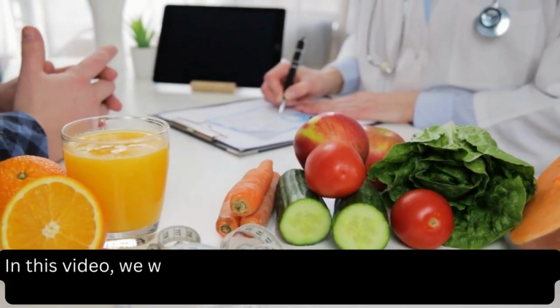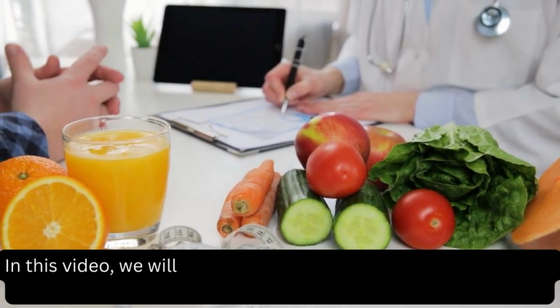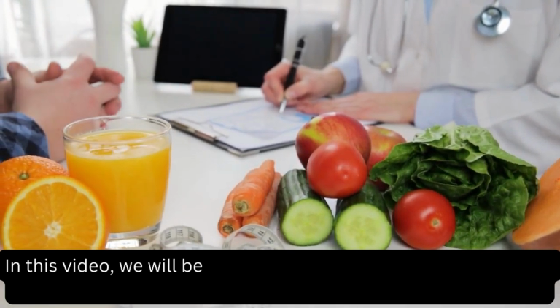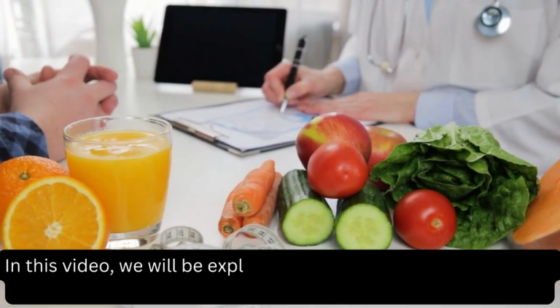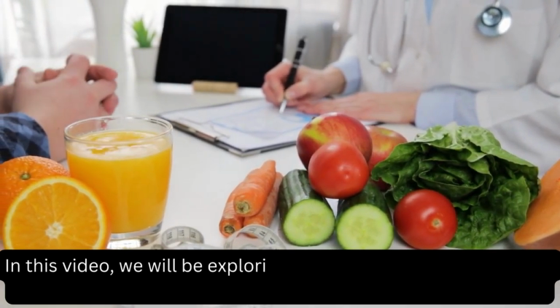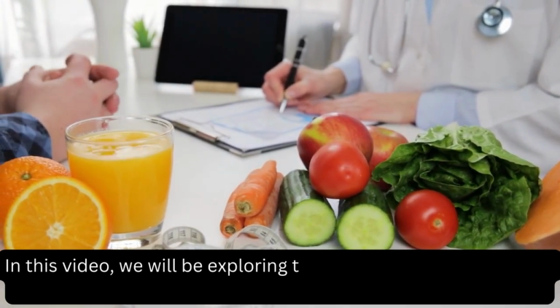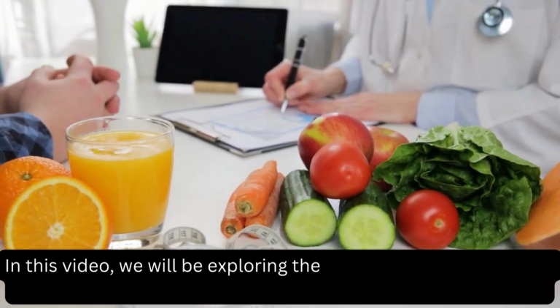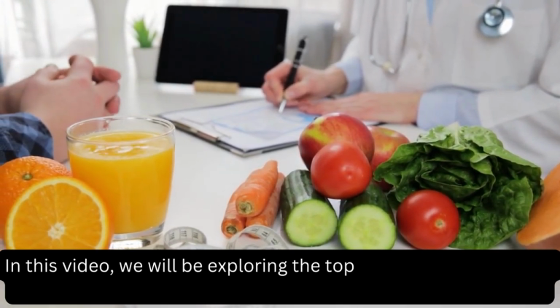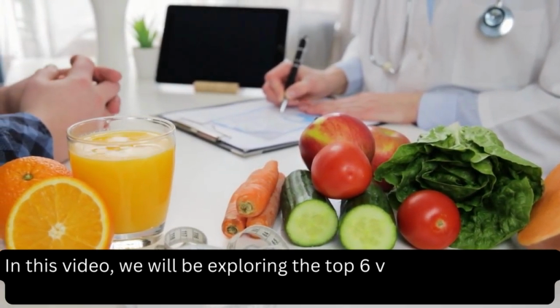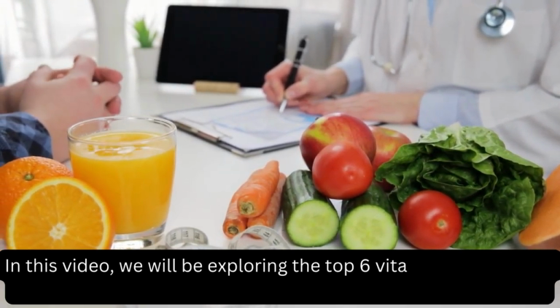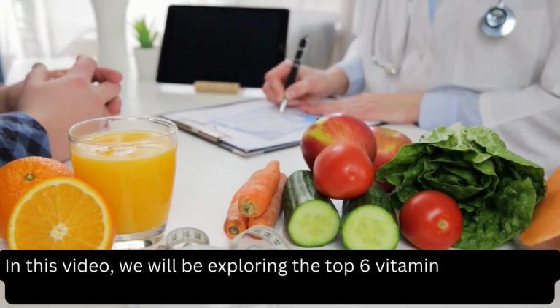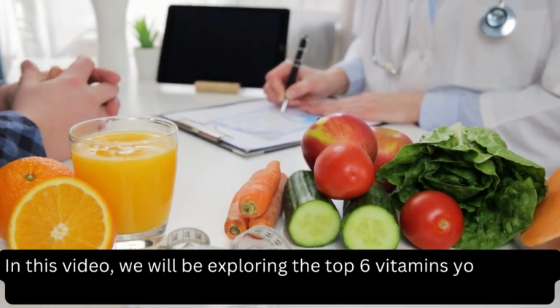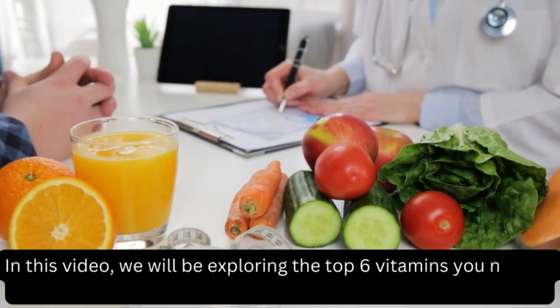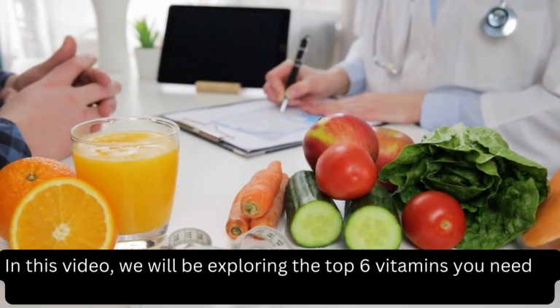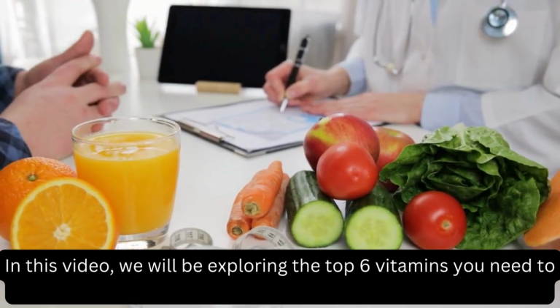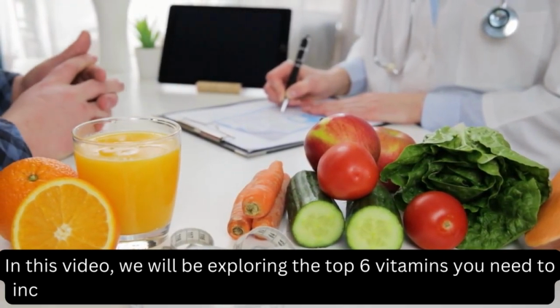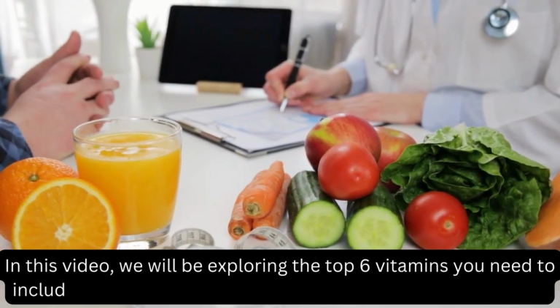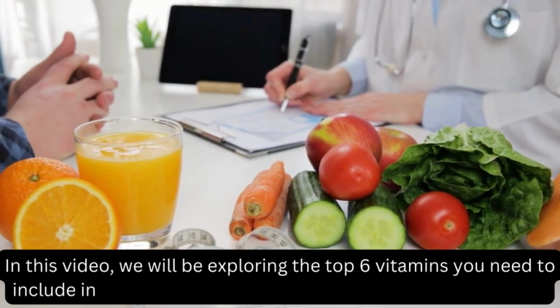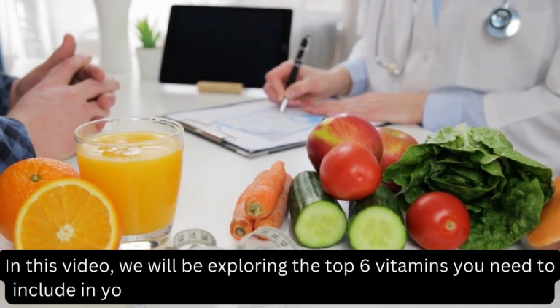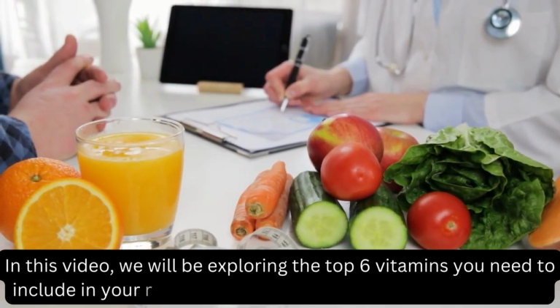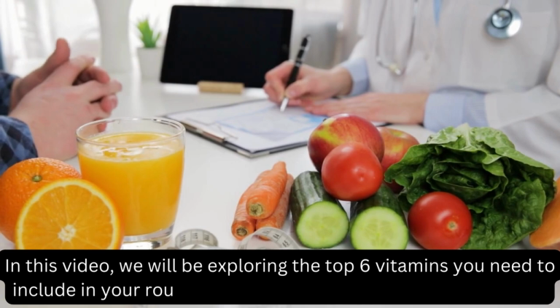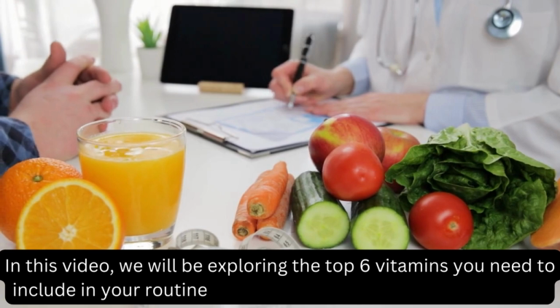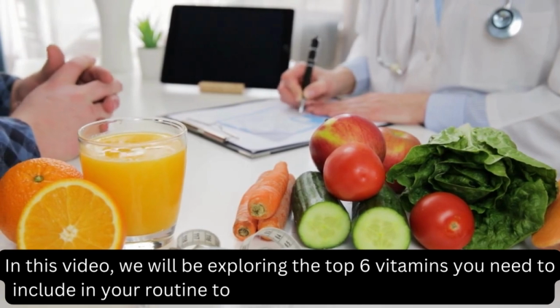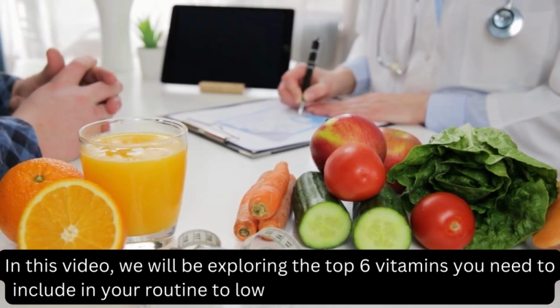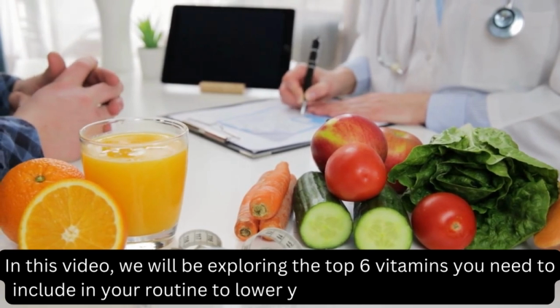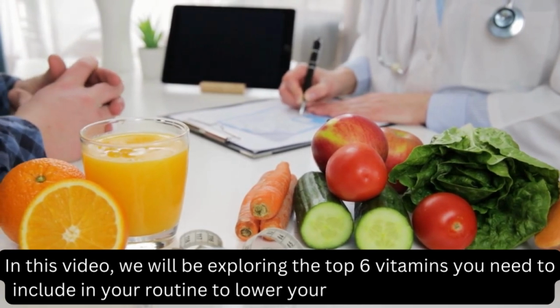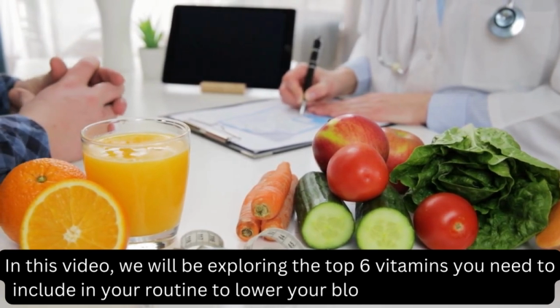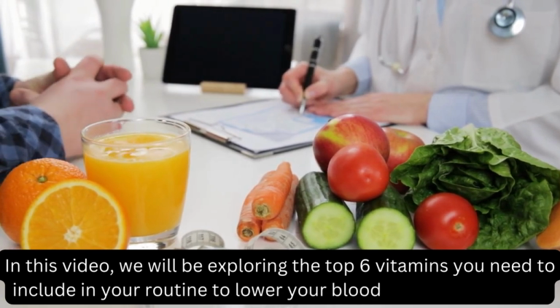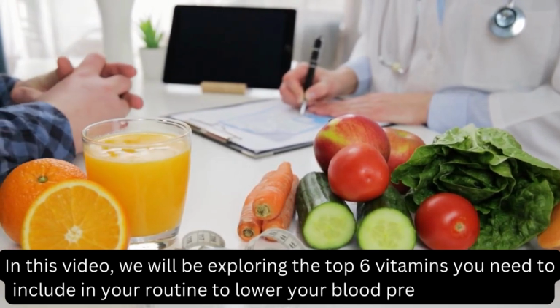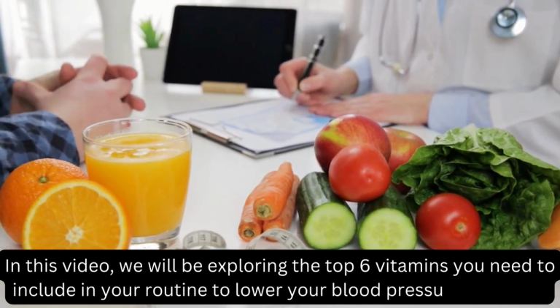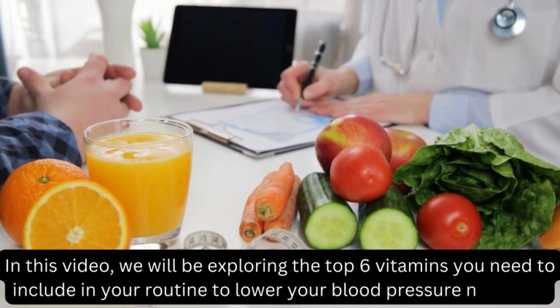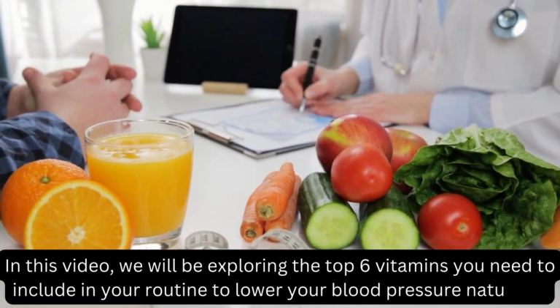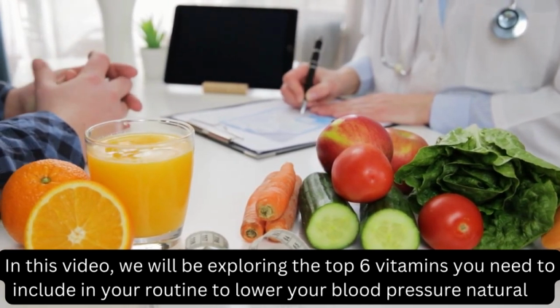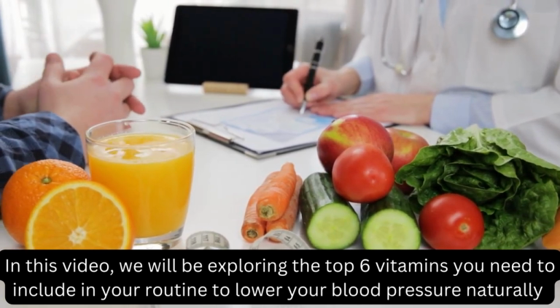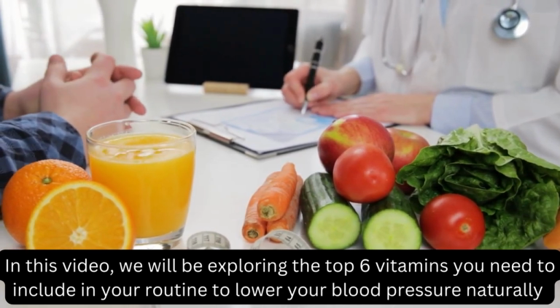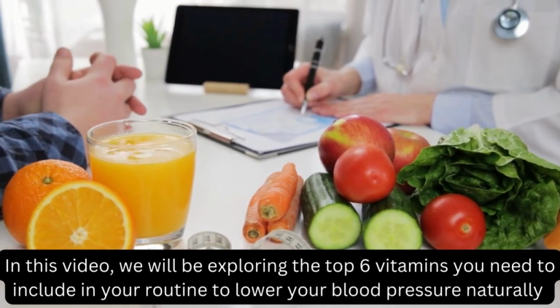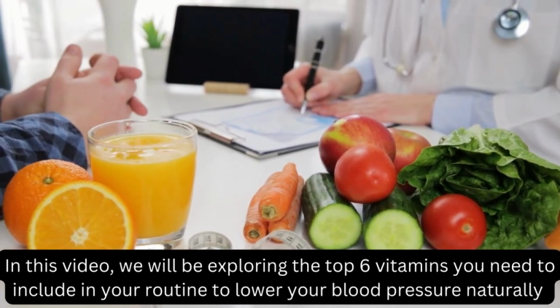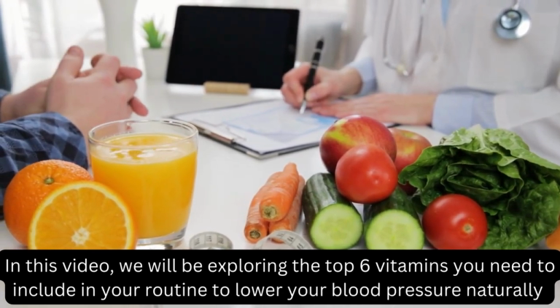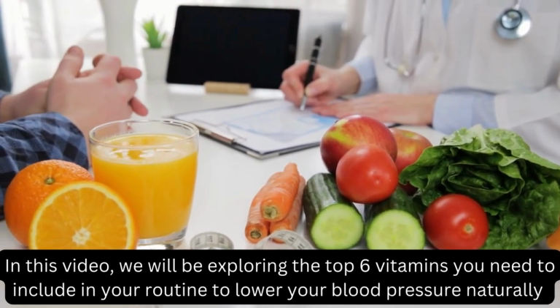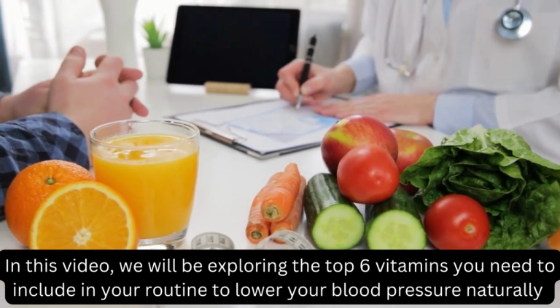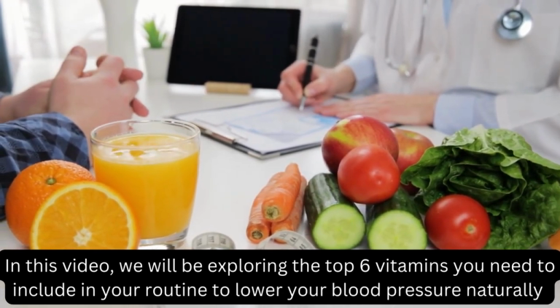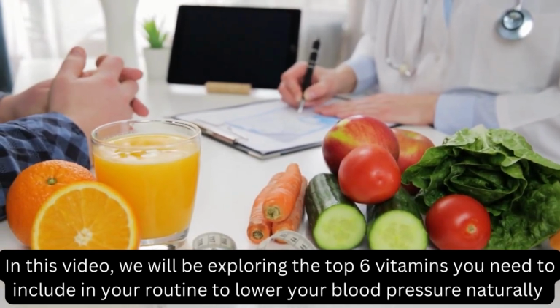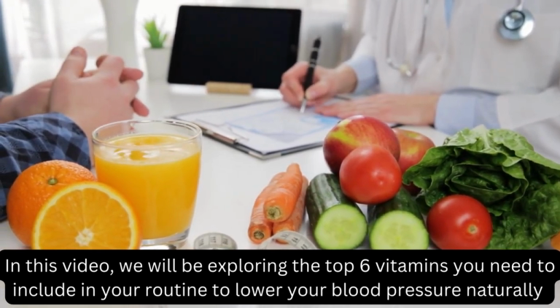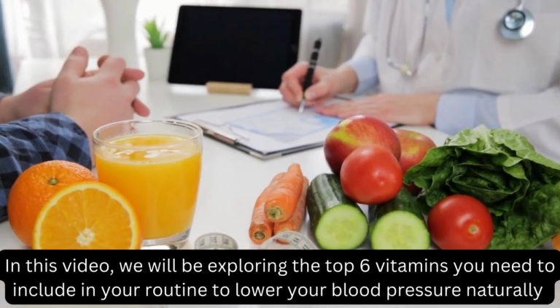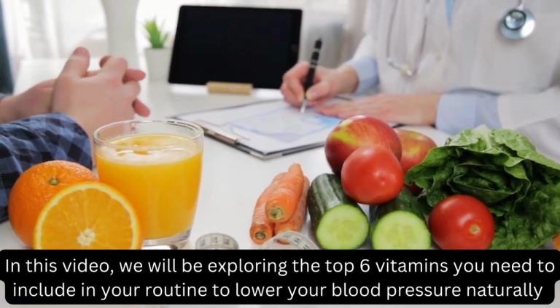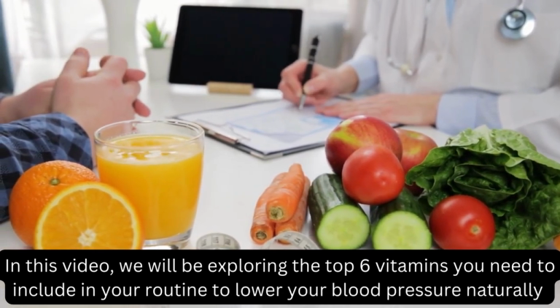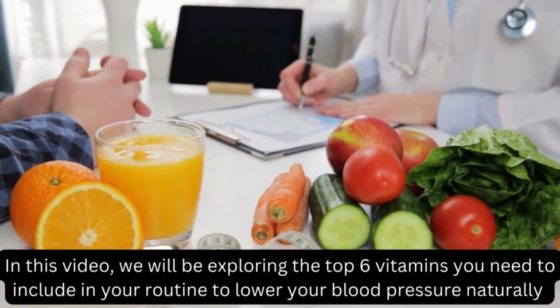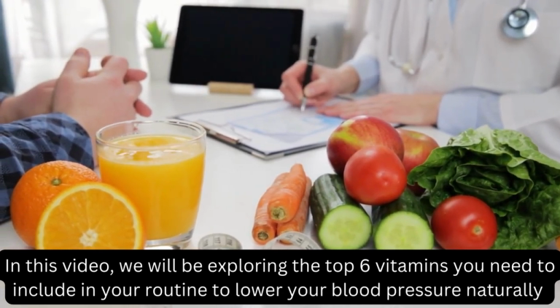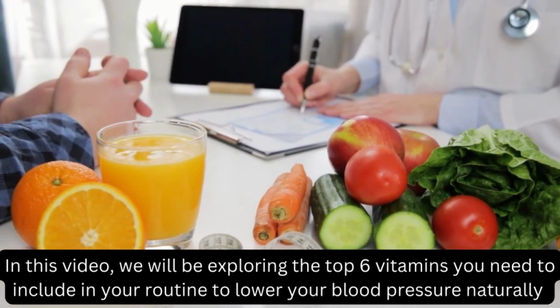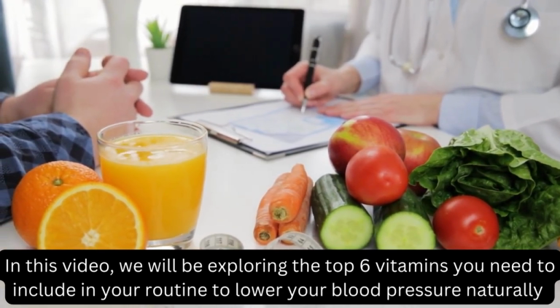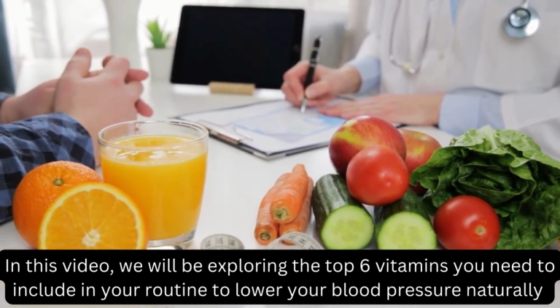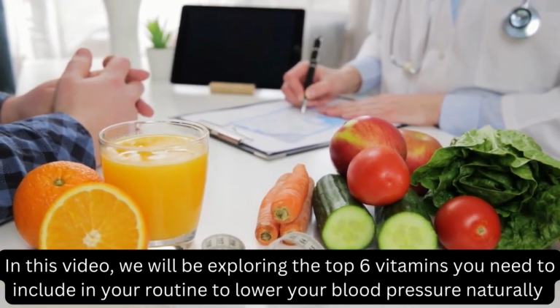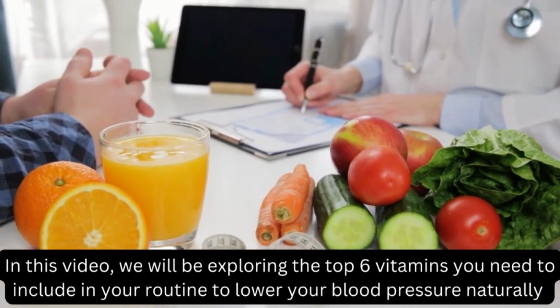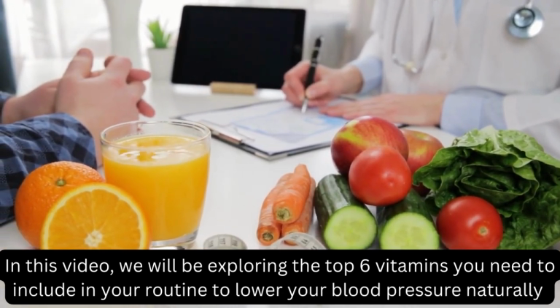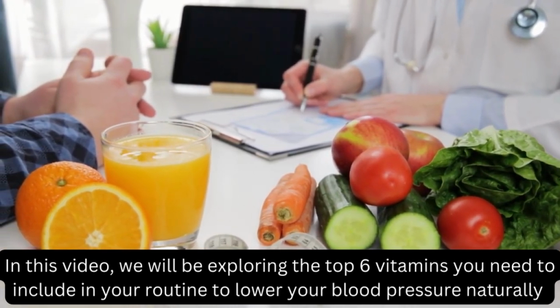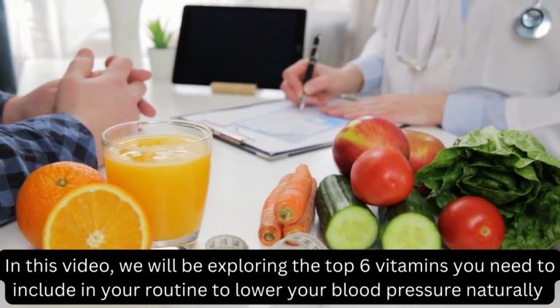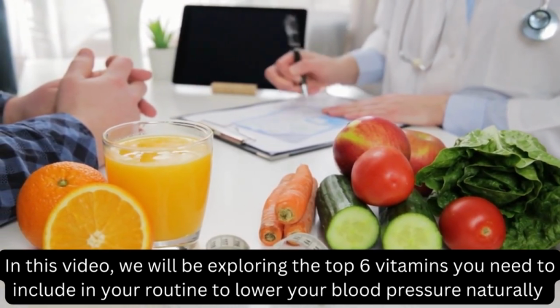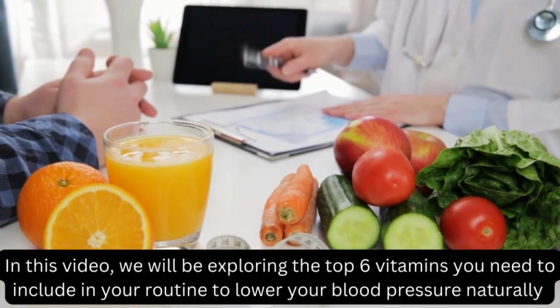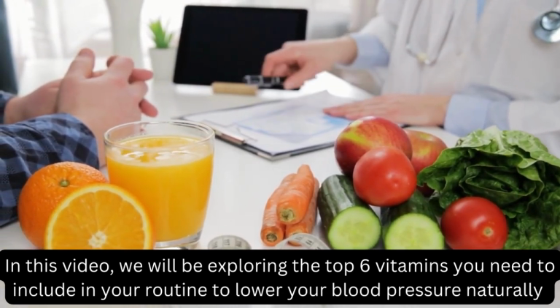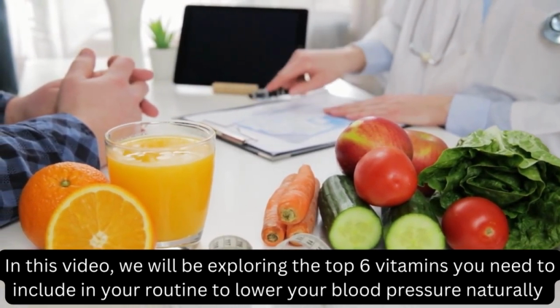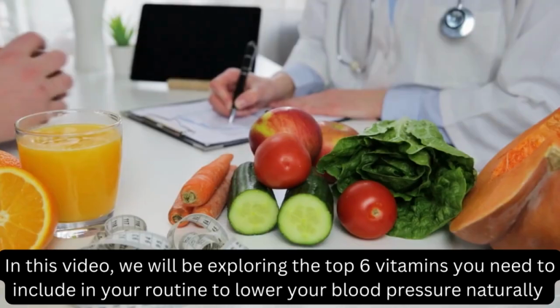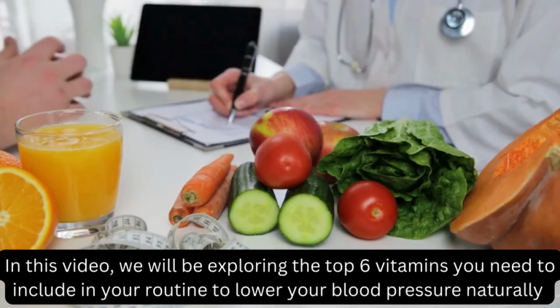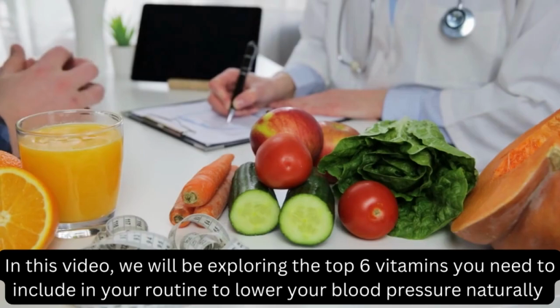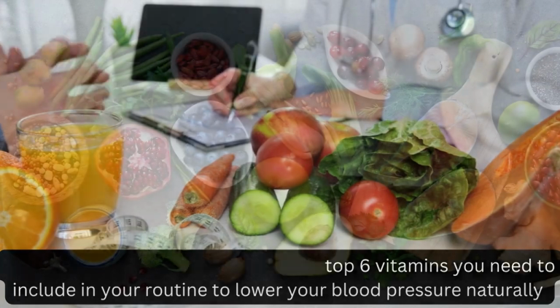In this video, we will be exploring the top 6 vitamins you need to include in your routine to lower your blood pressure naturally.